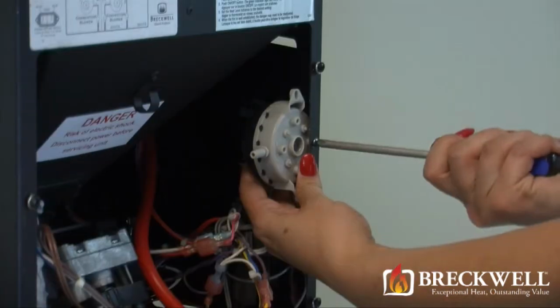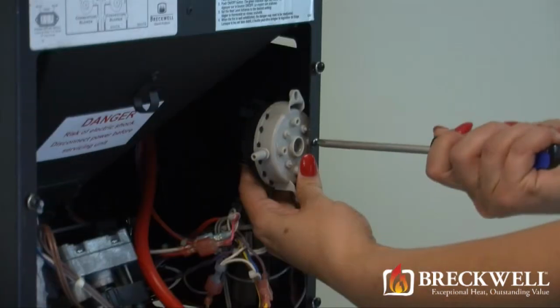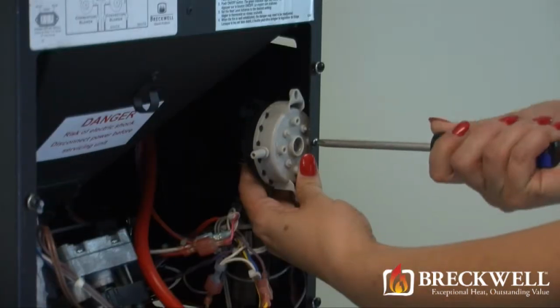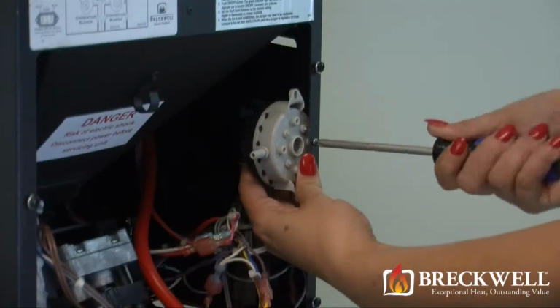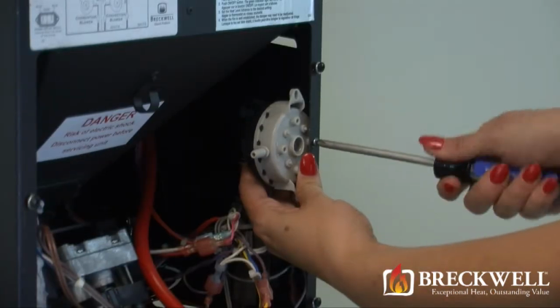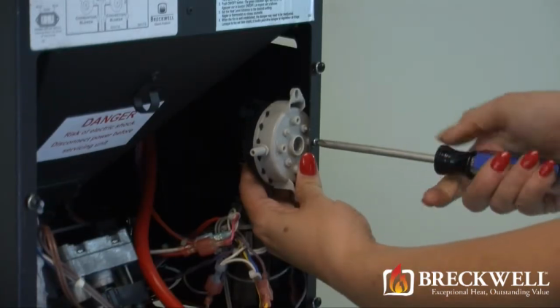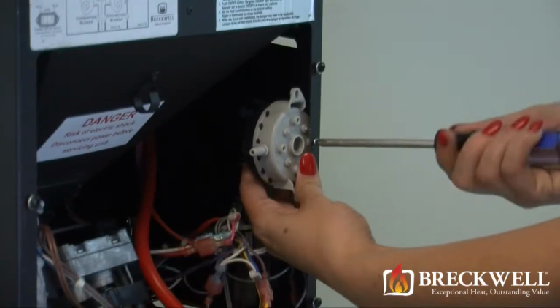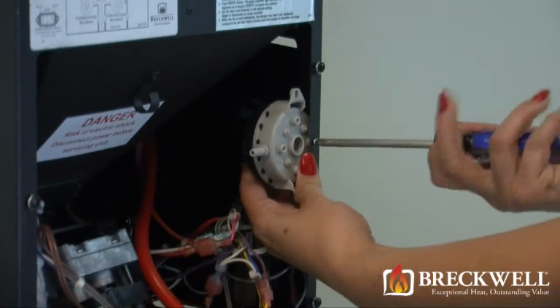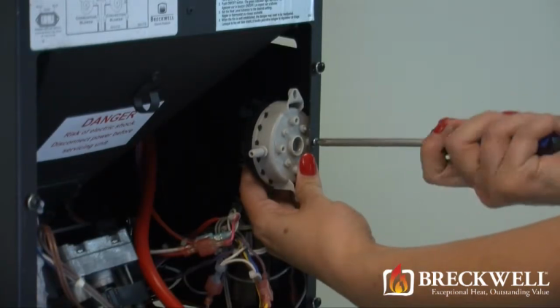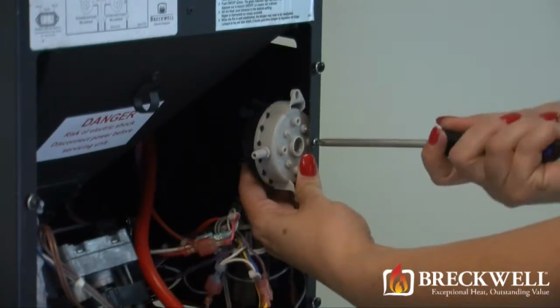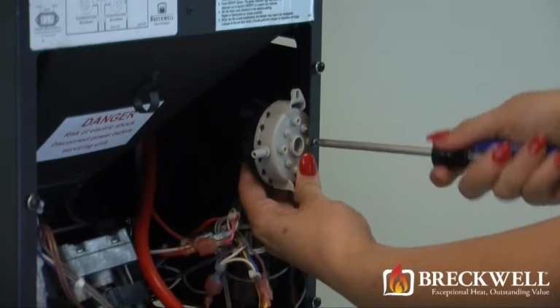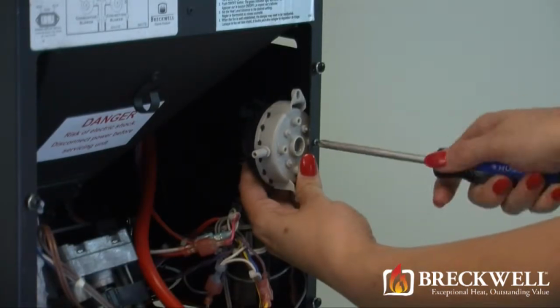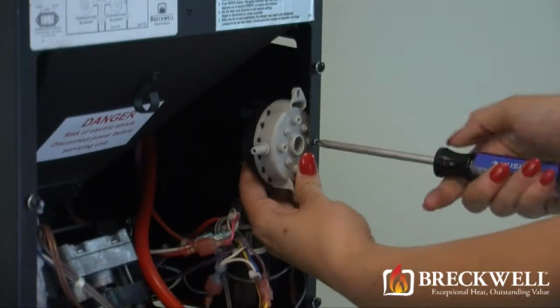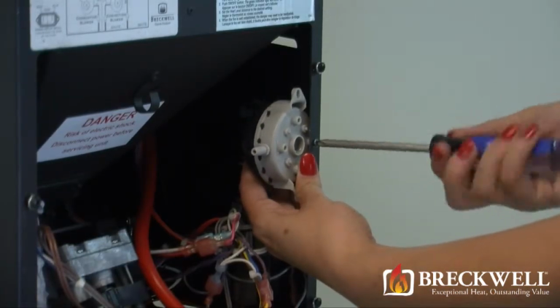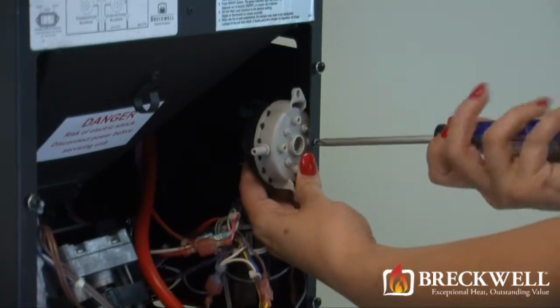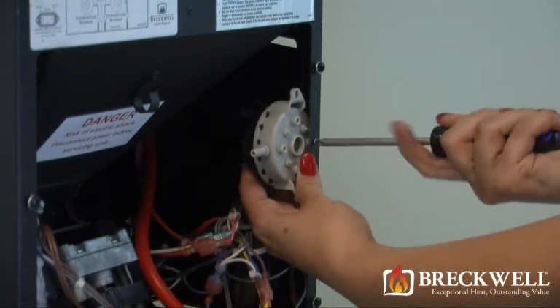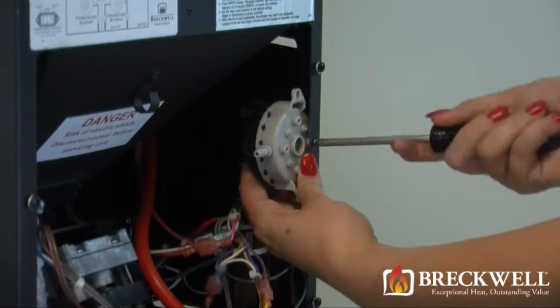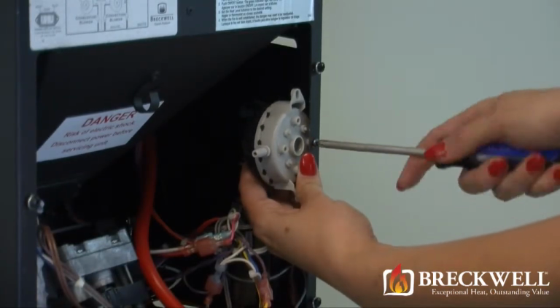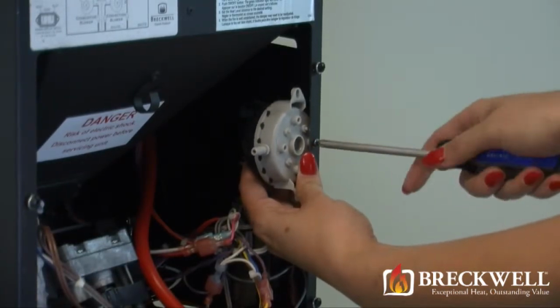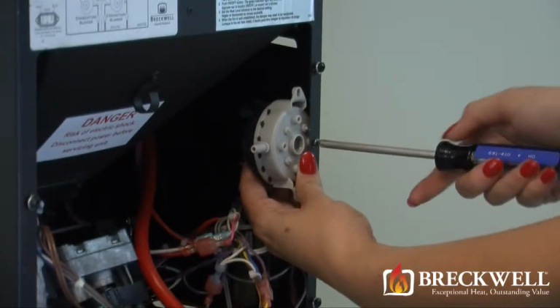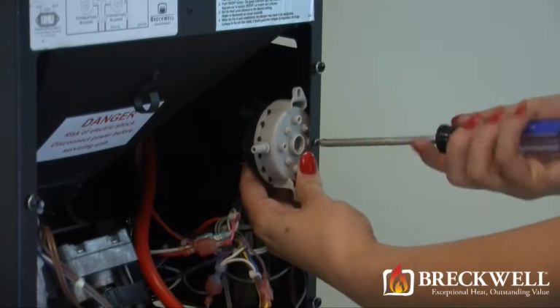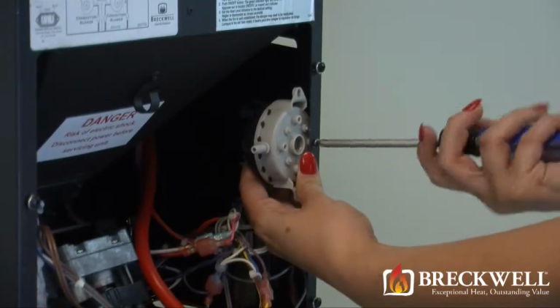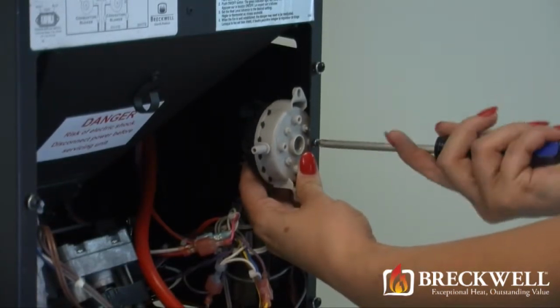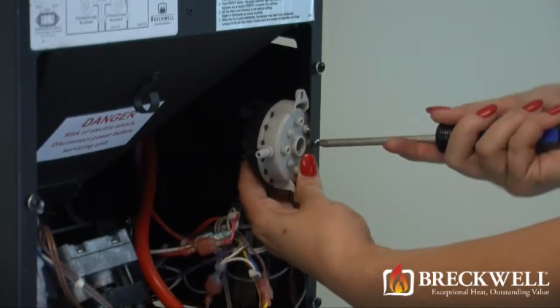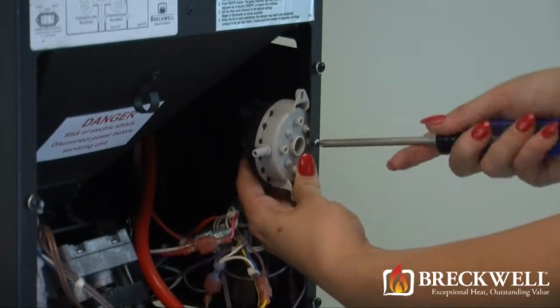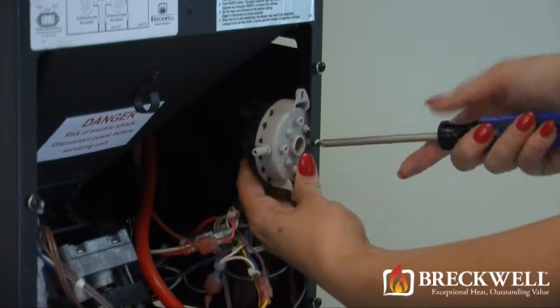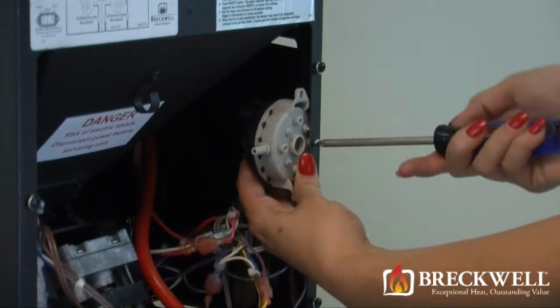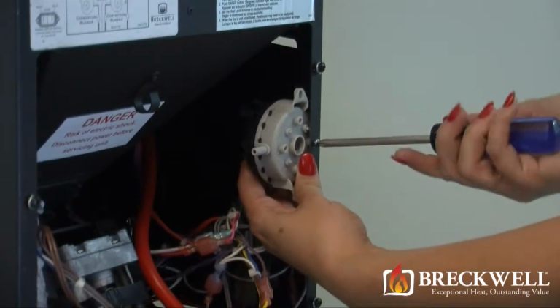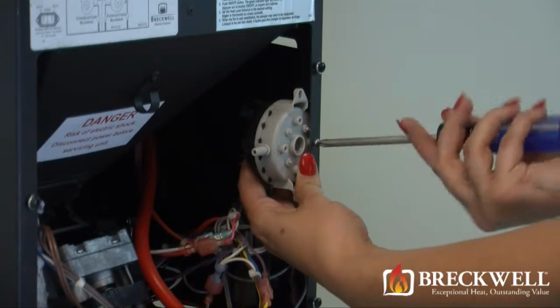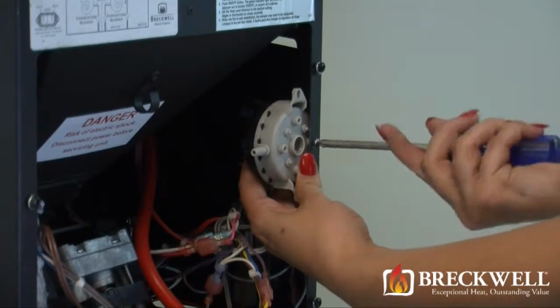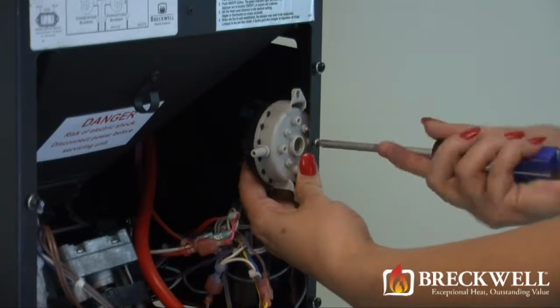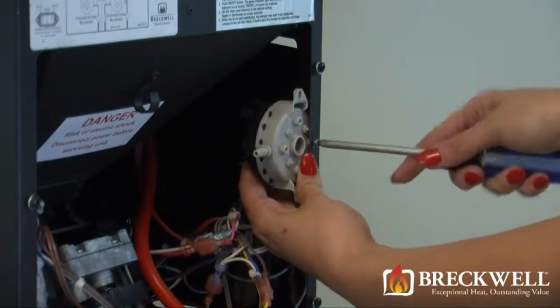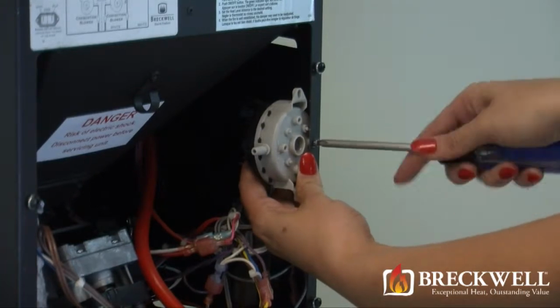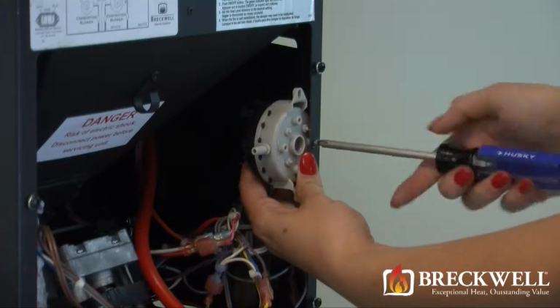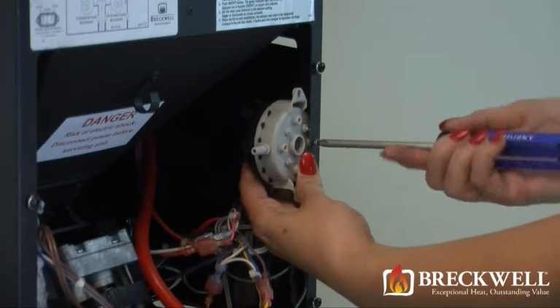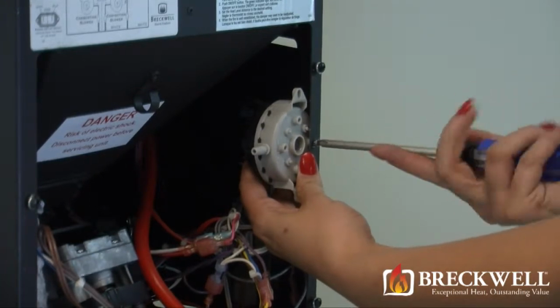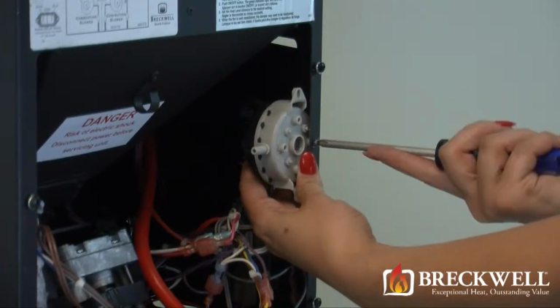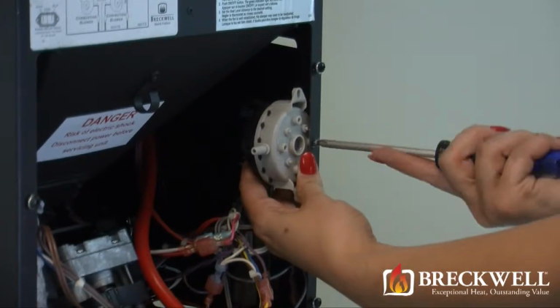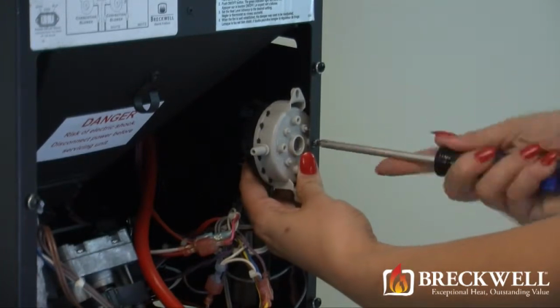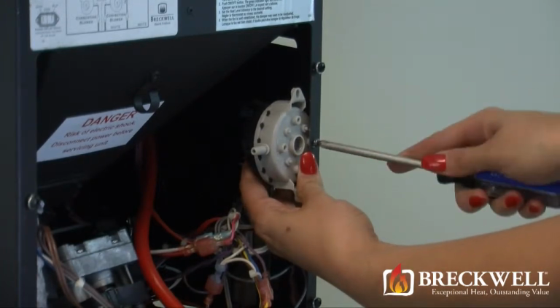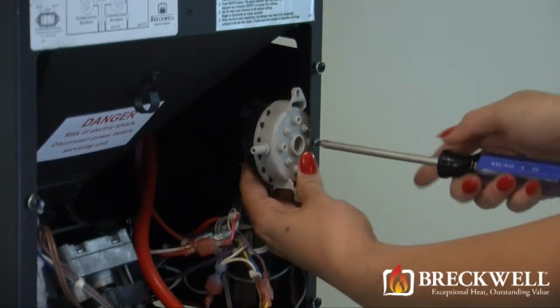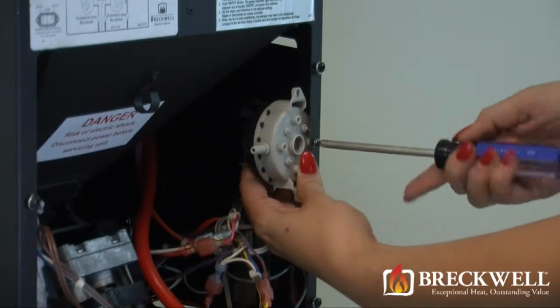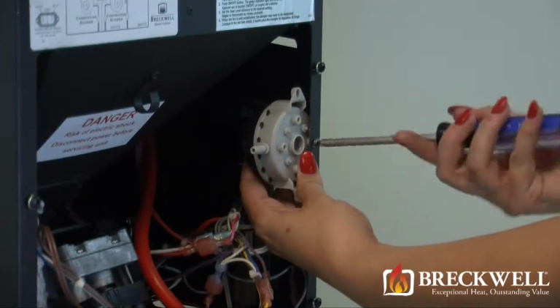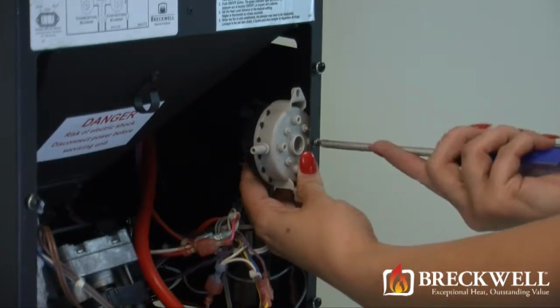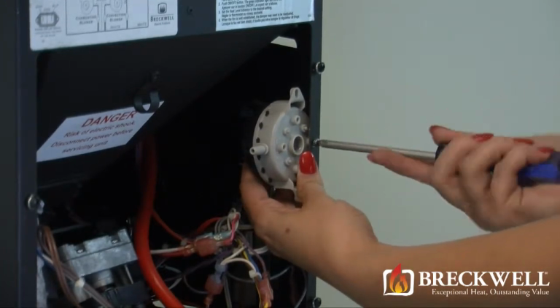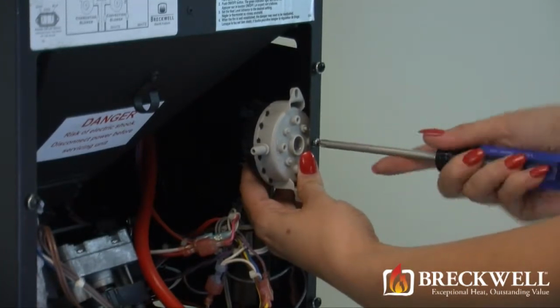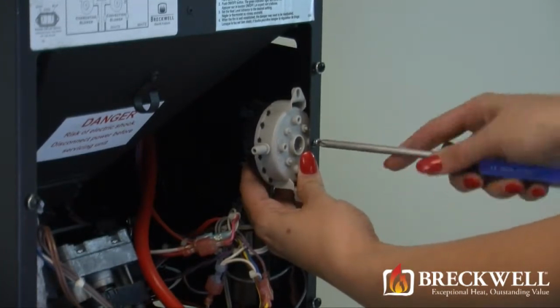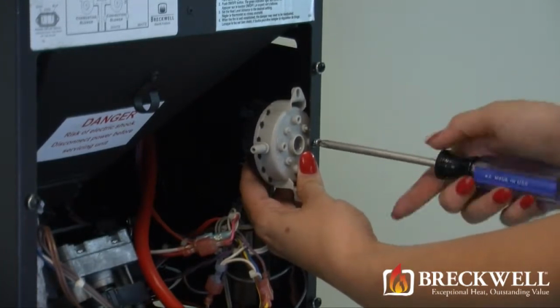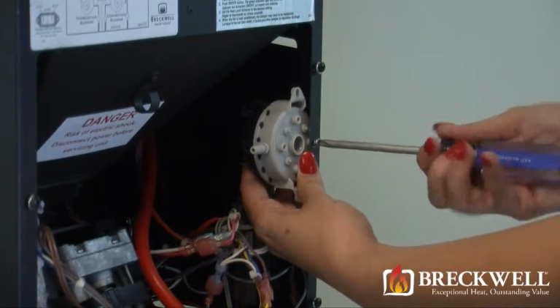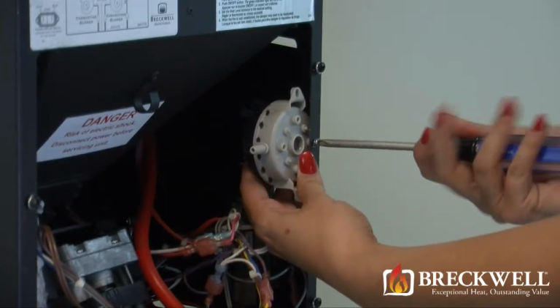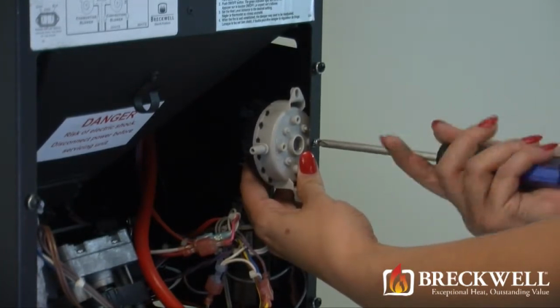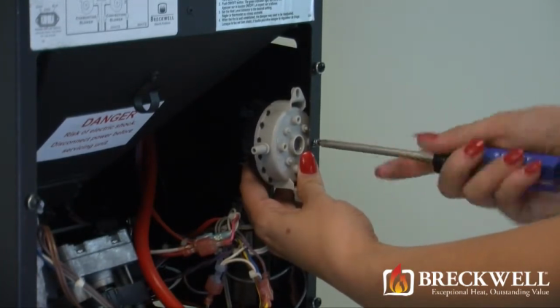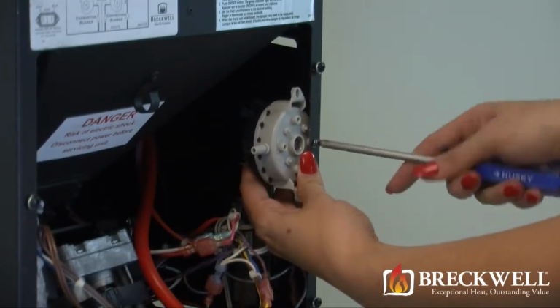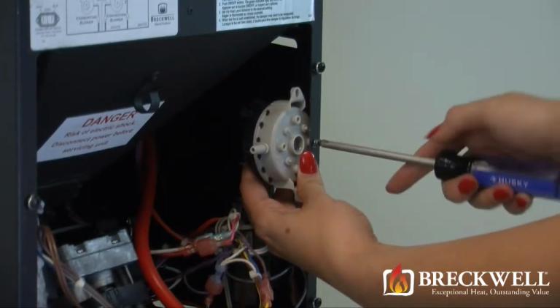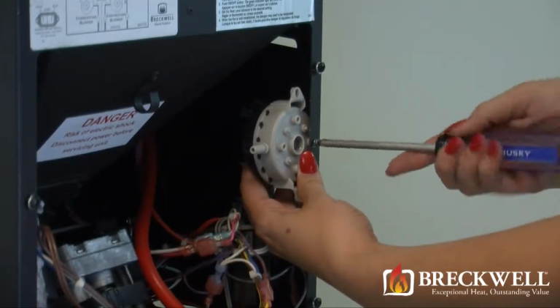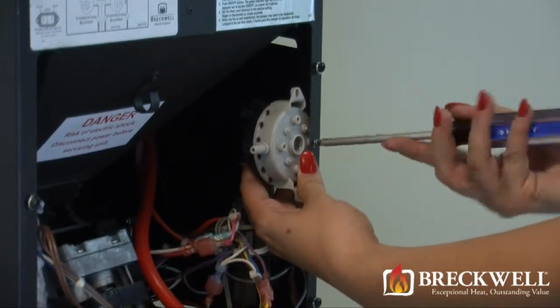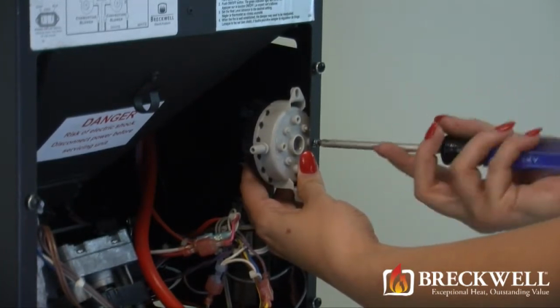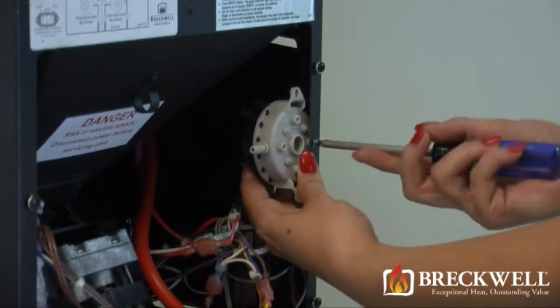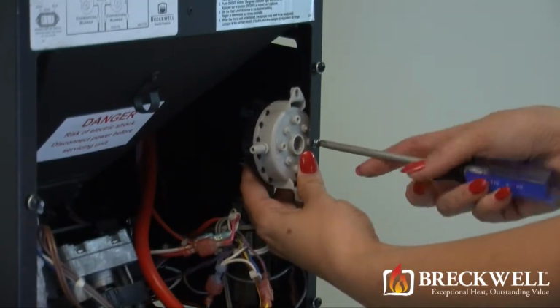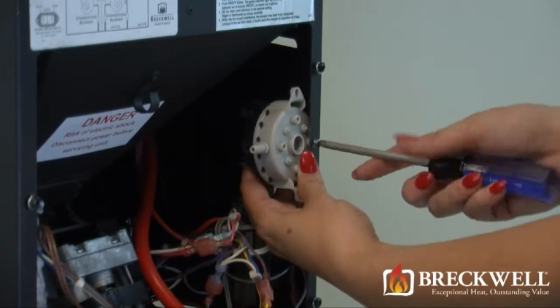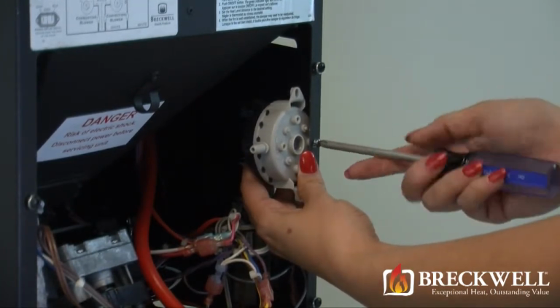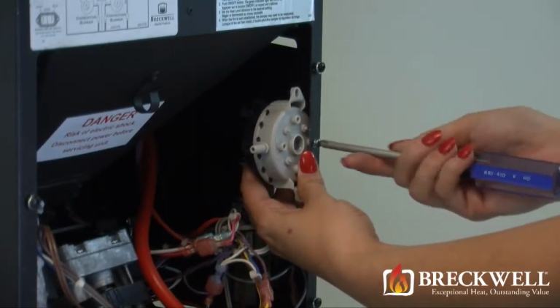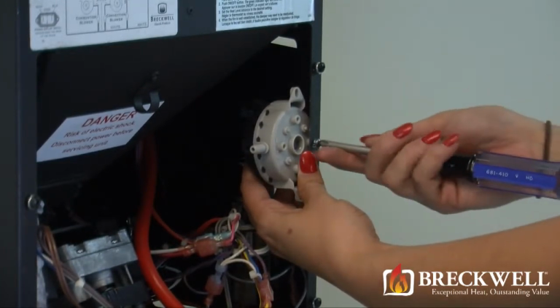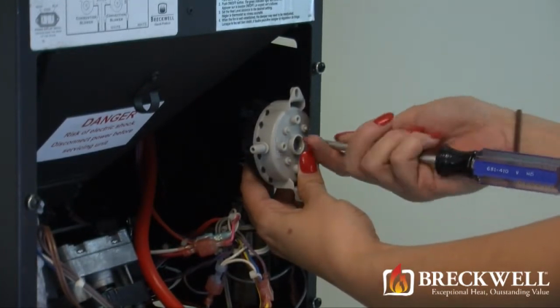Now, with one hand on the vacuum switch, use your Phillips screwdriver to remove the single screw holding the vacuum switch in place.